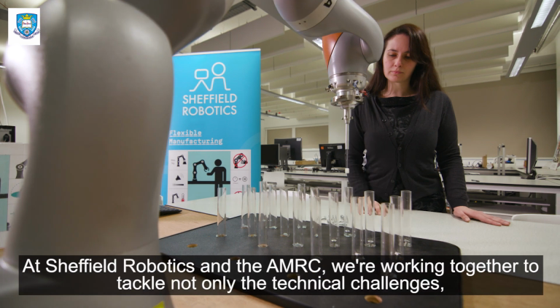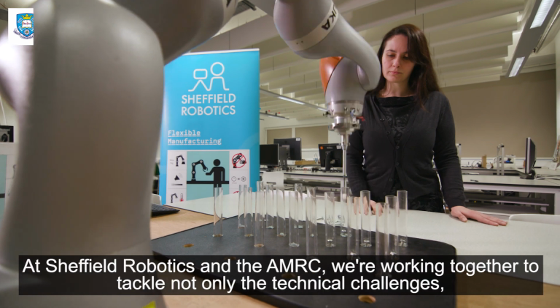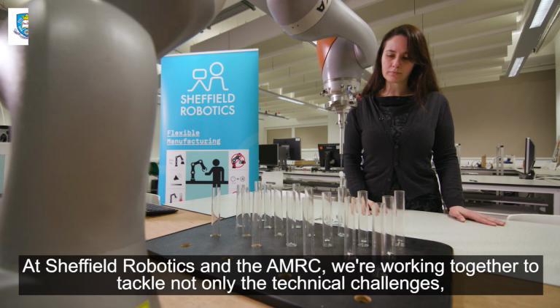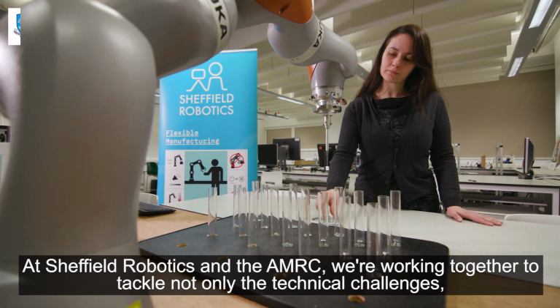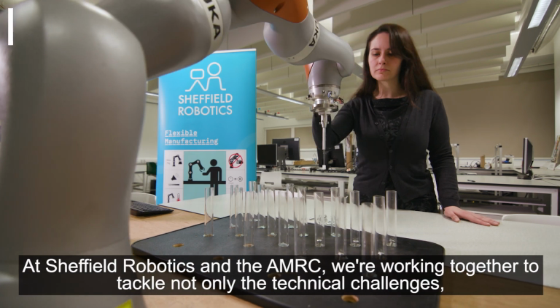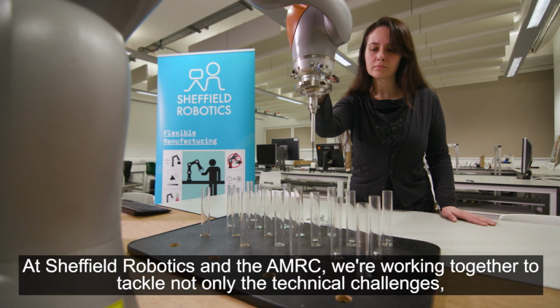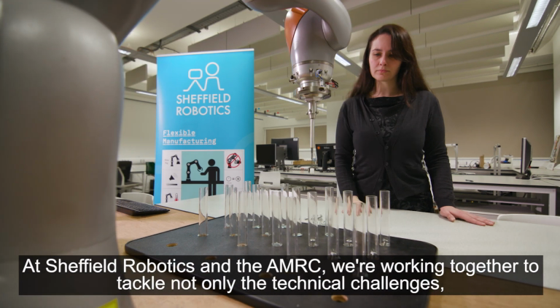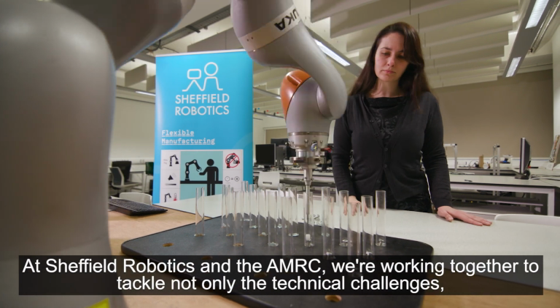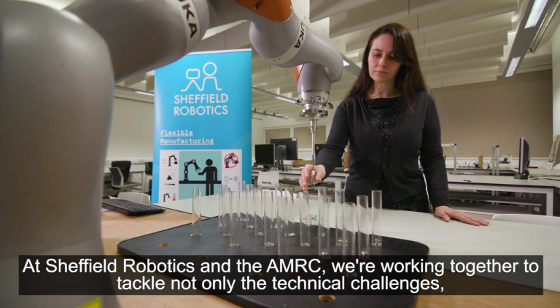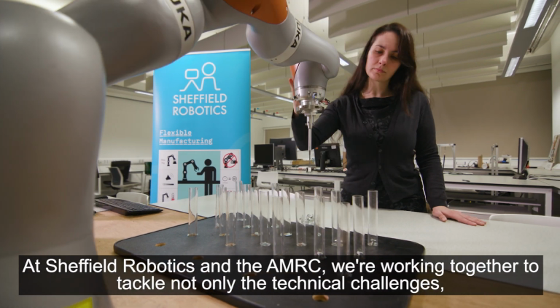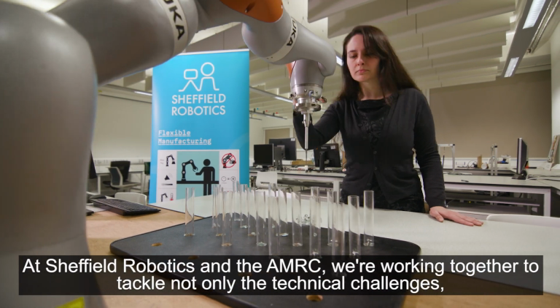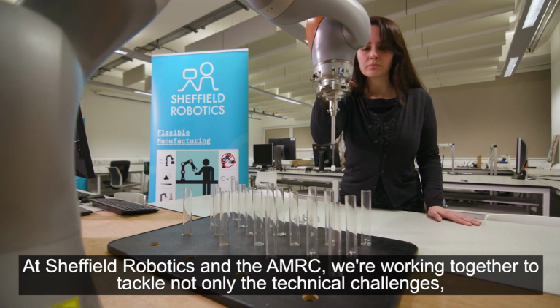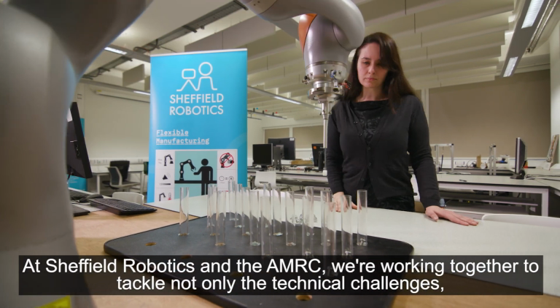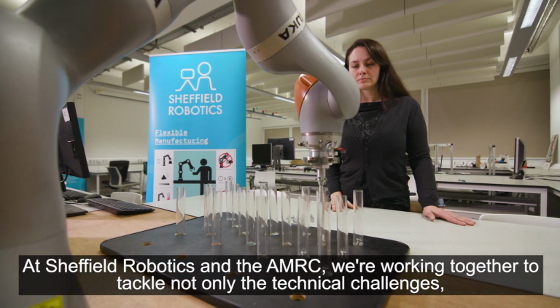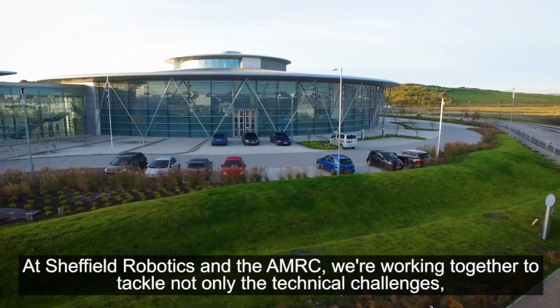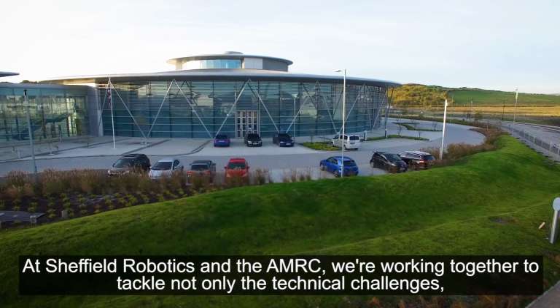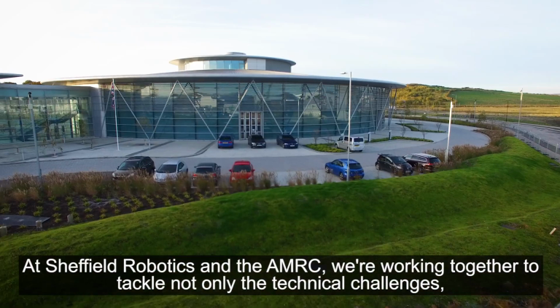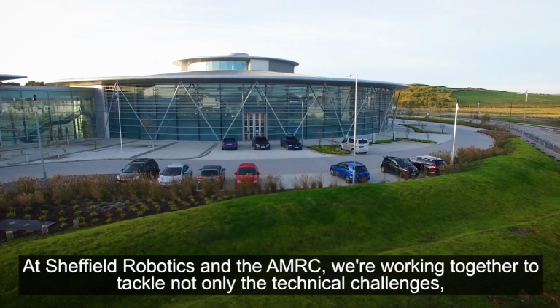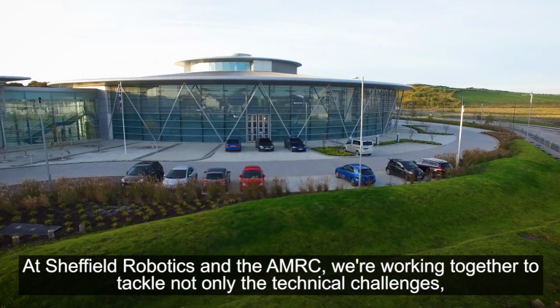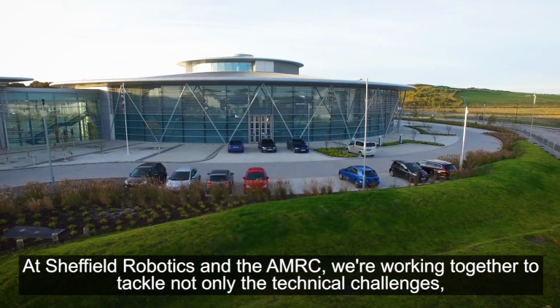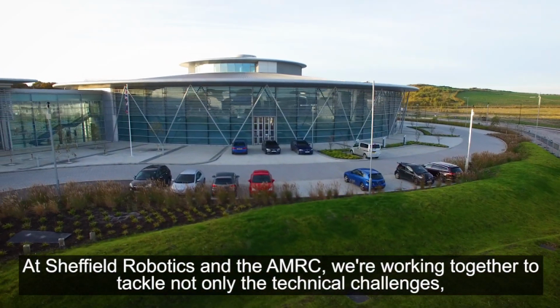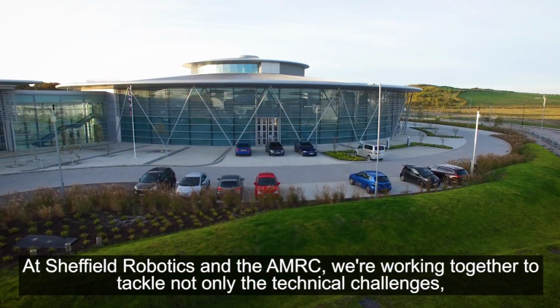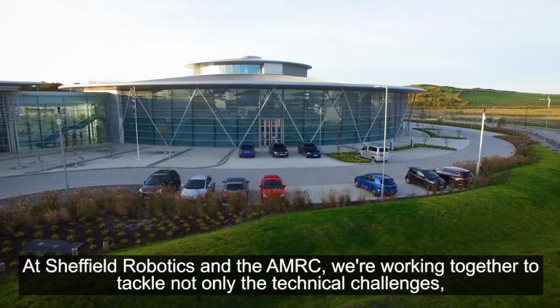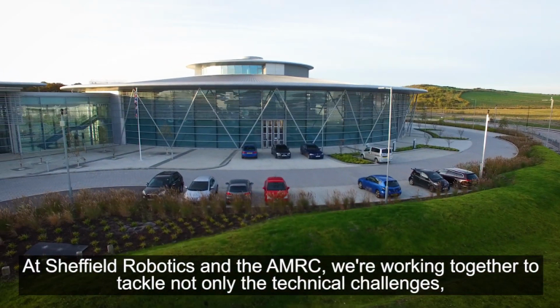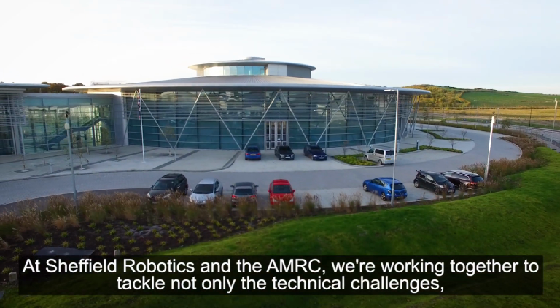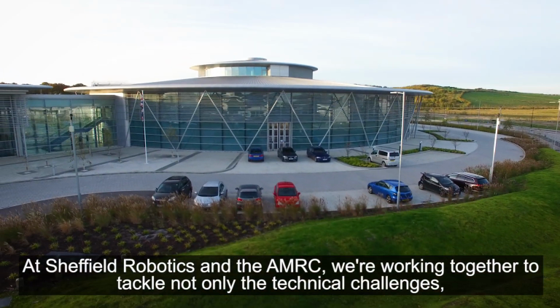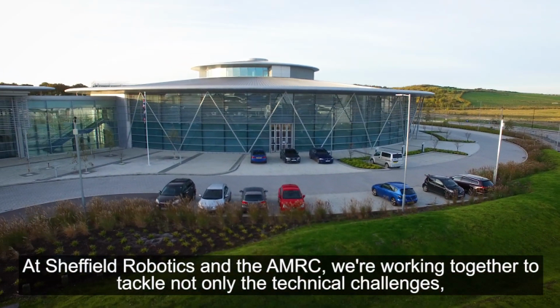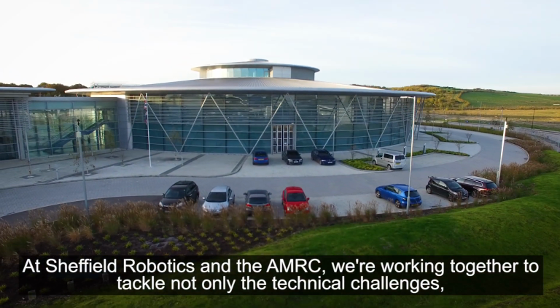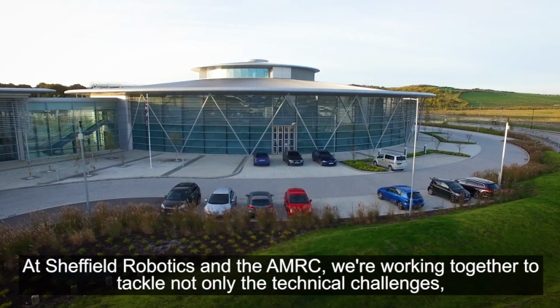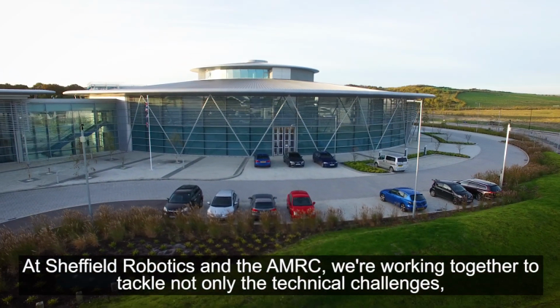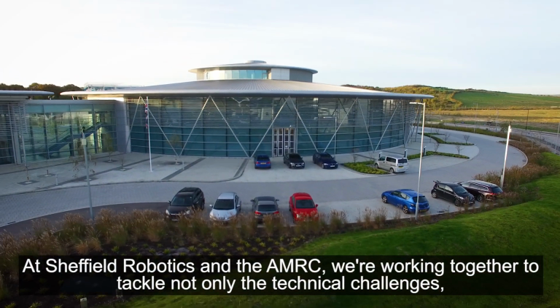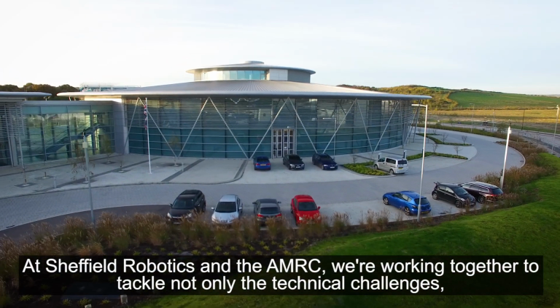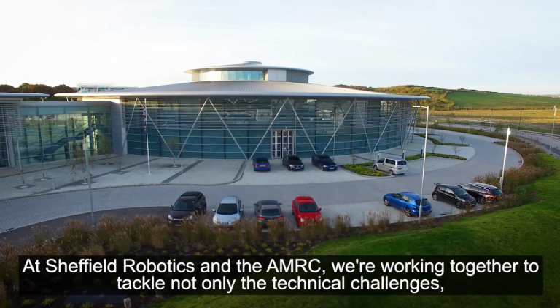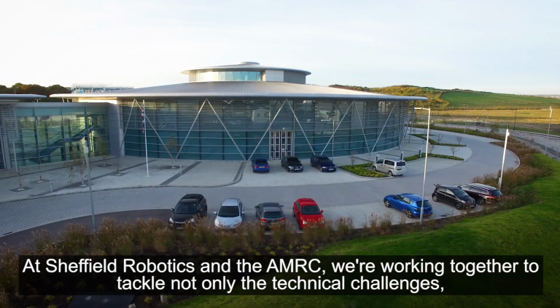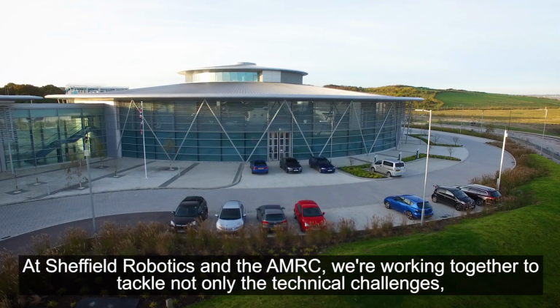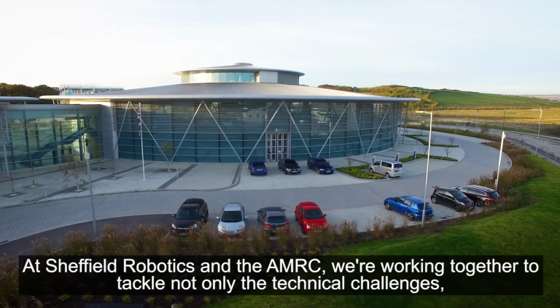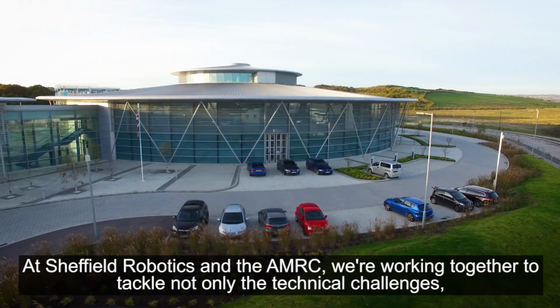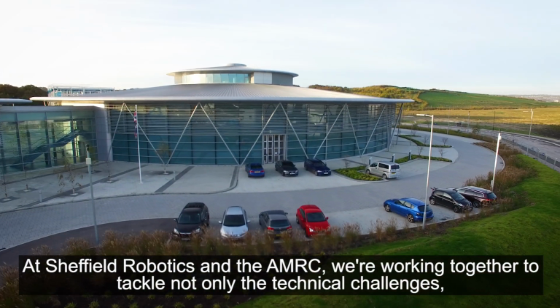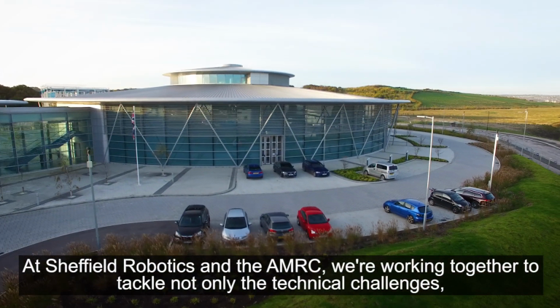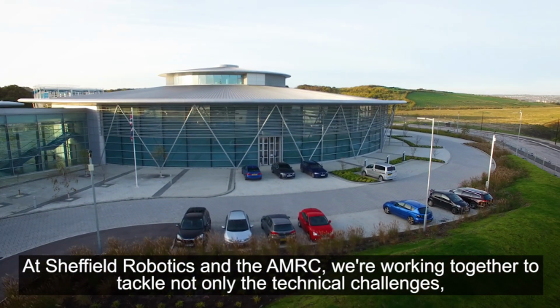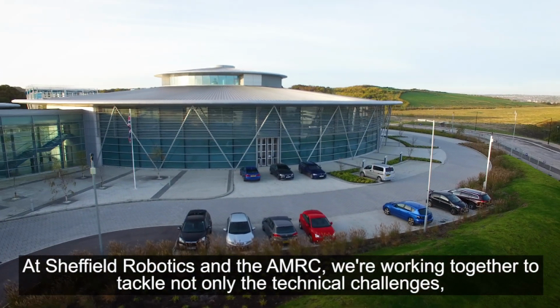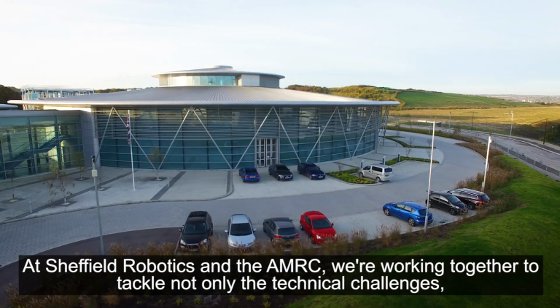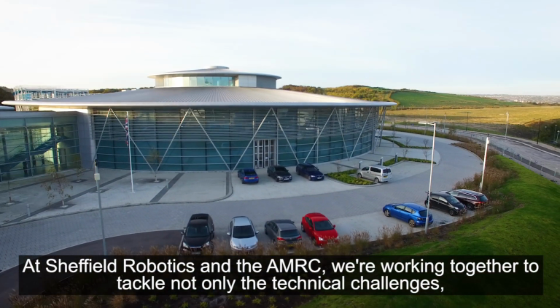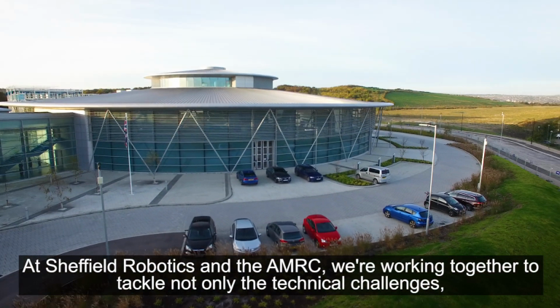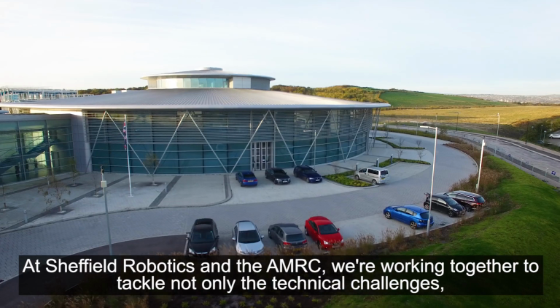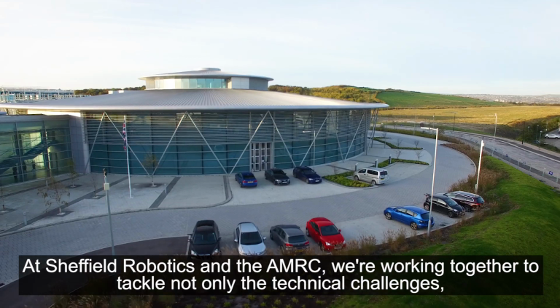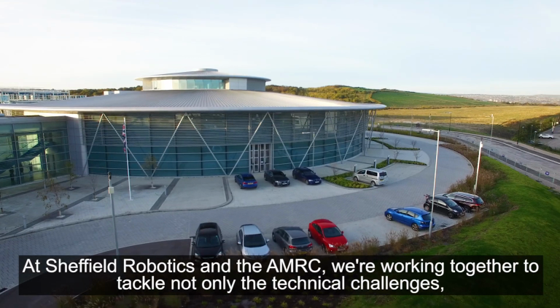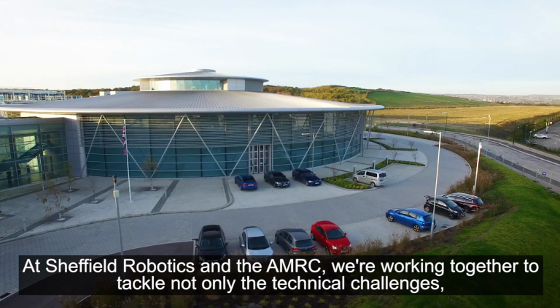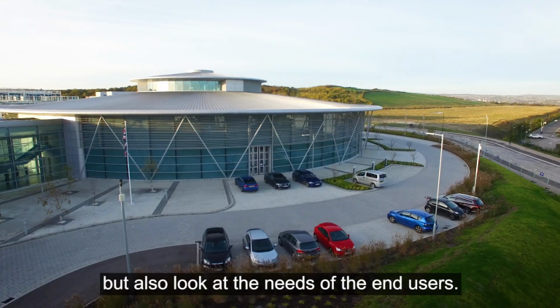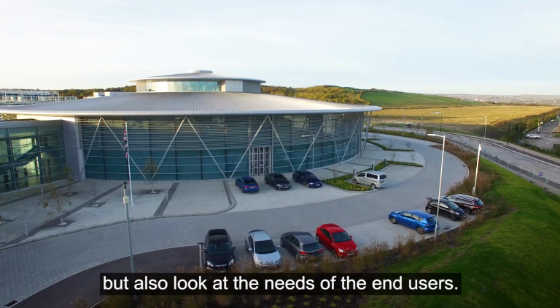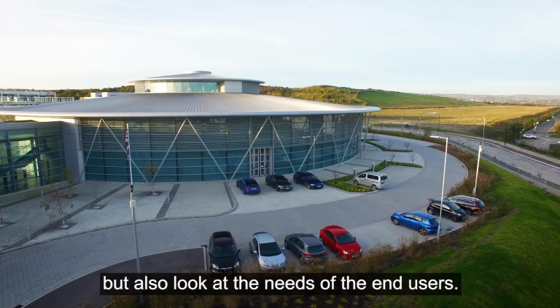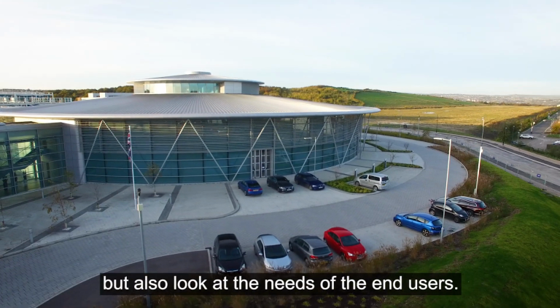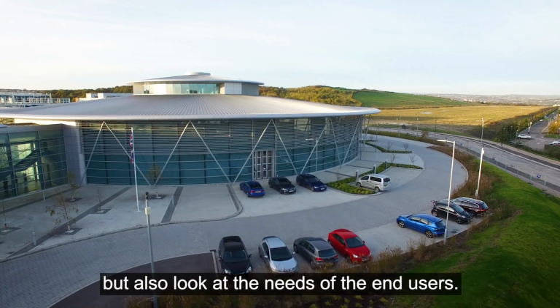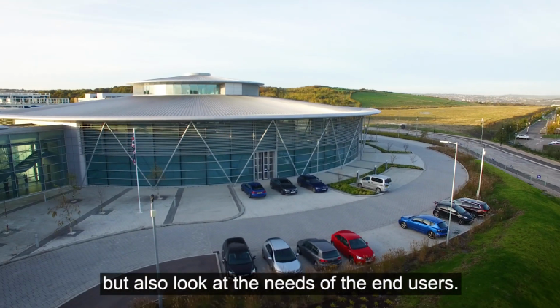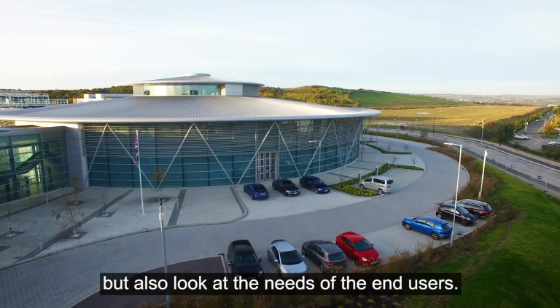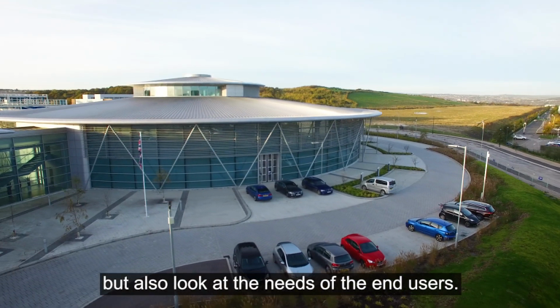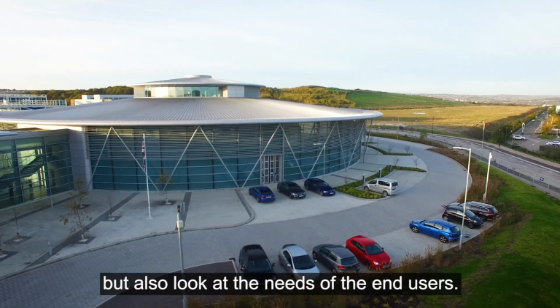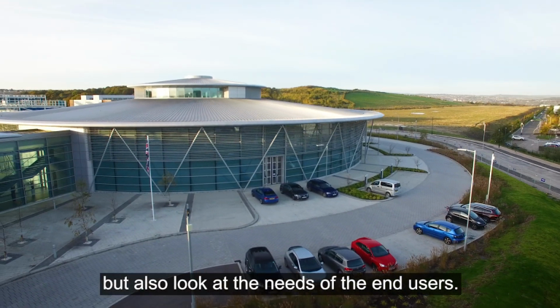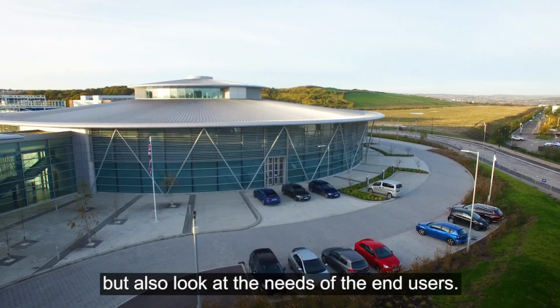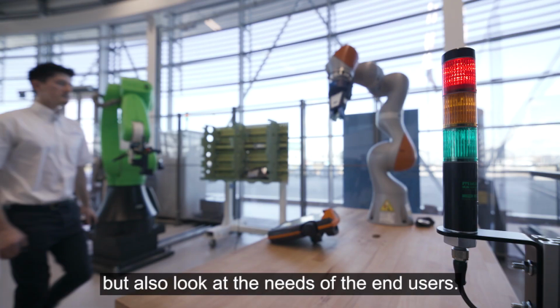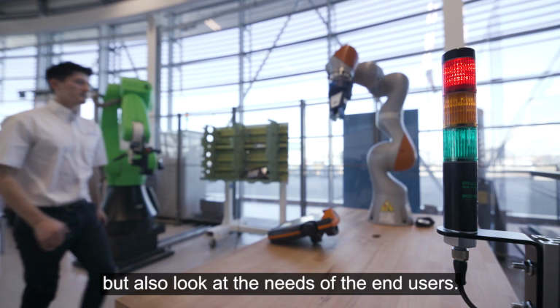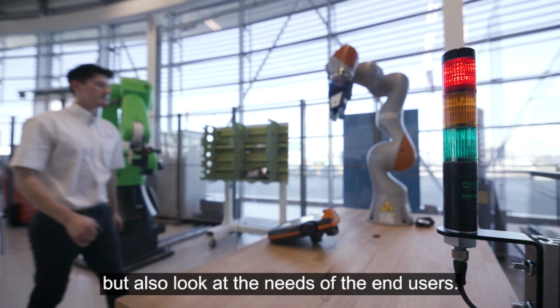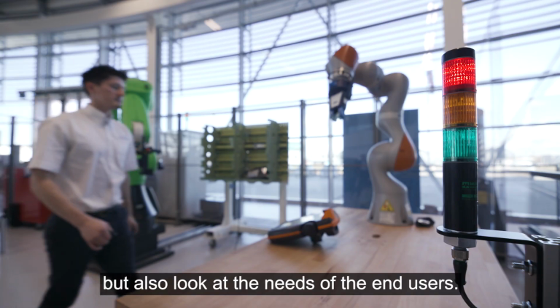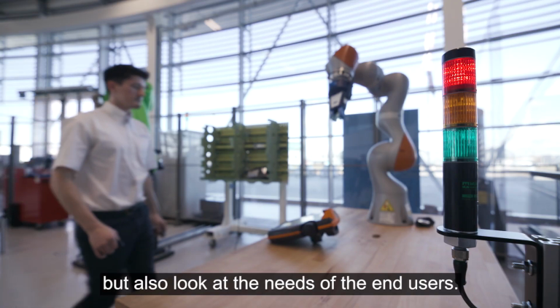At Sheffield Robotics and the AMRC, we're working together to tackle not only the technical challenges, but also look at the needs of the end users.